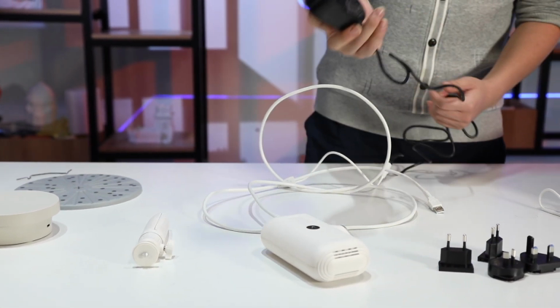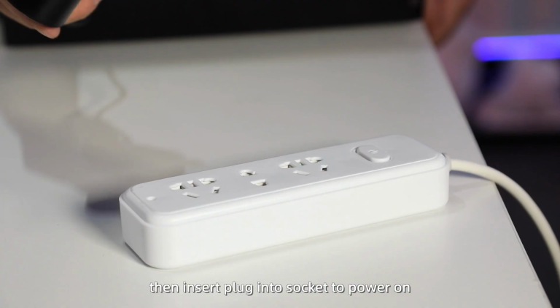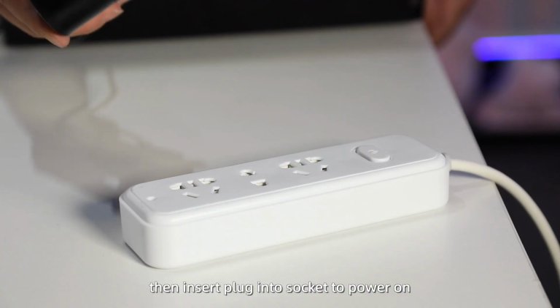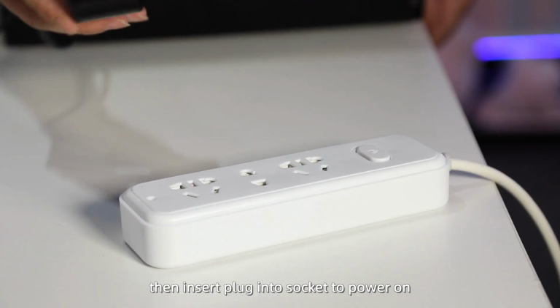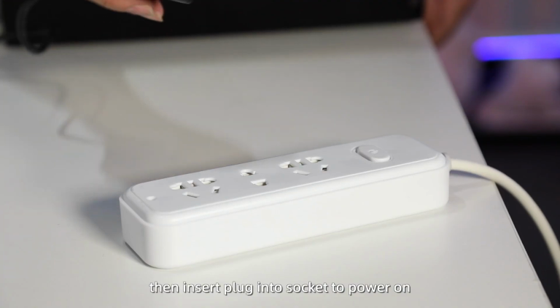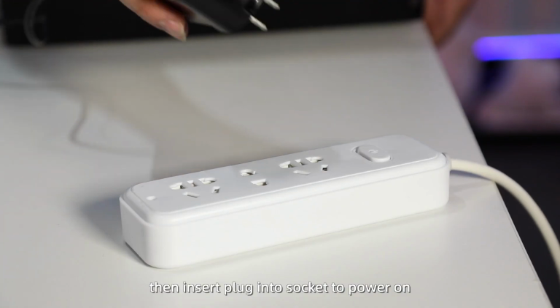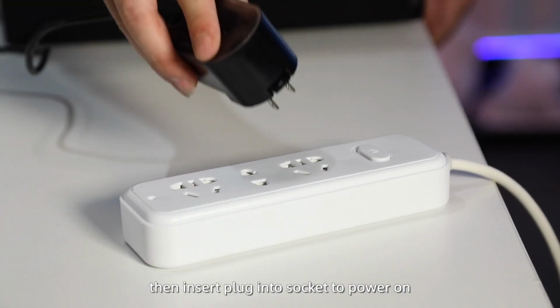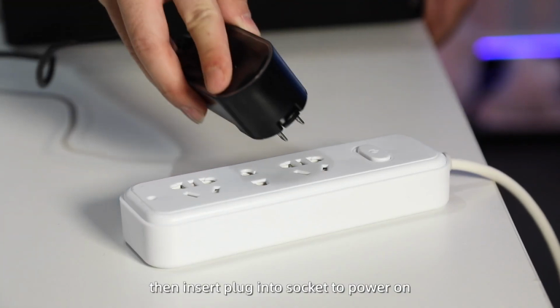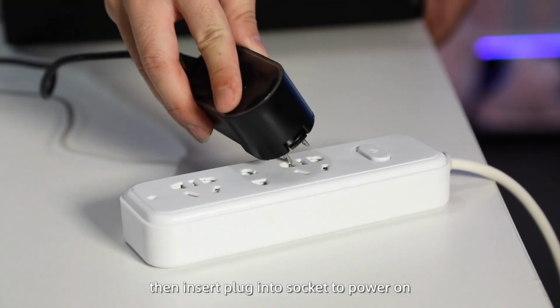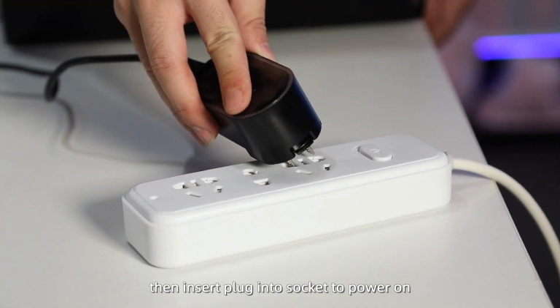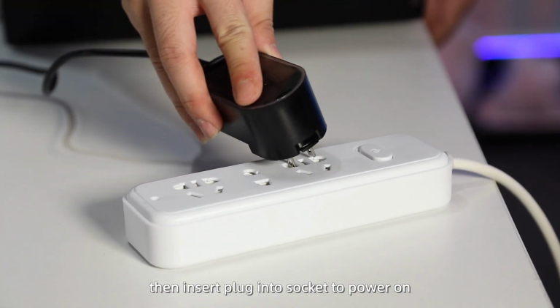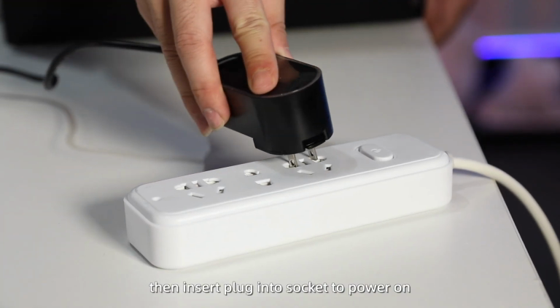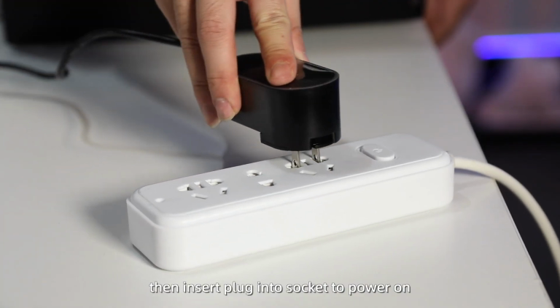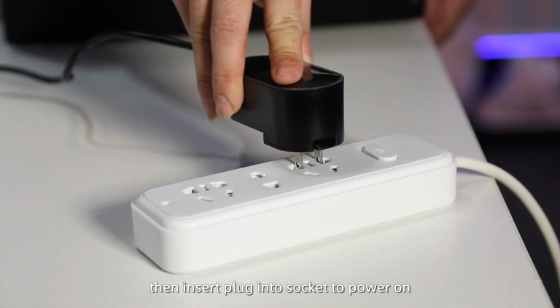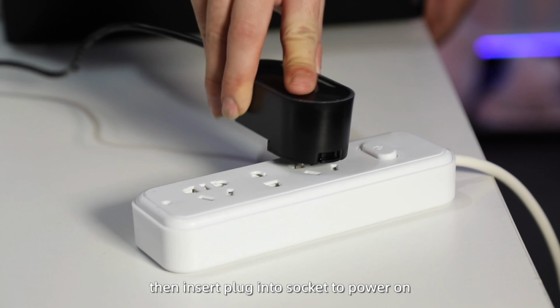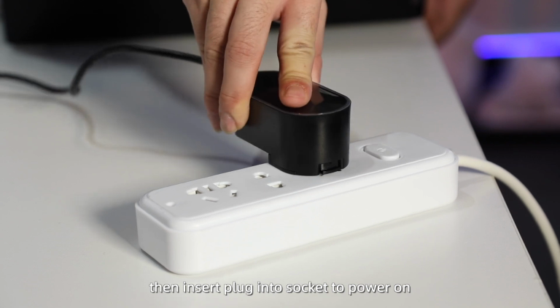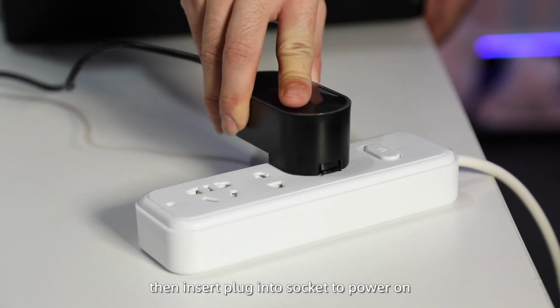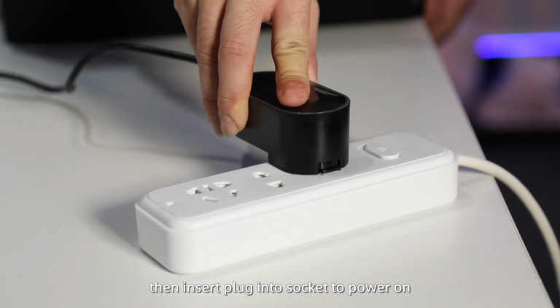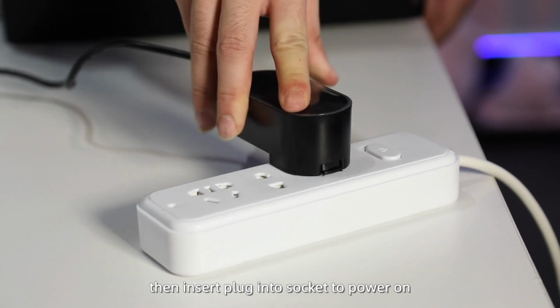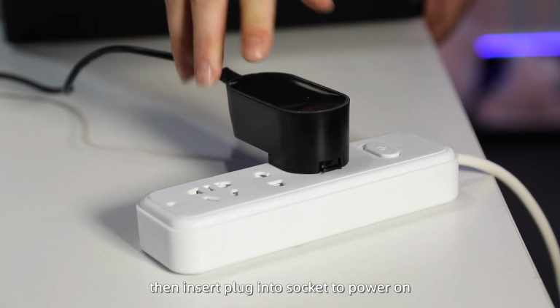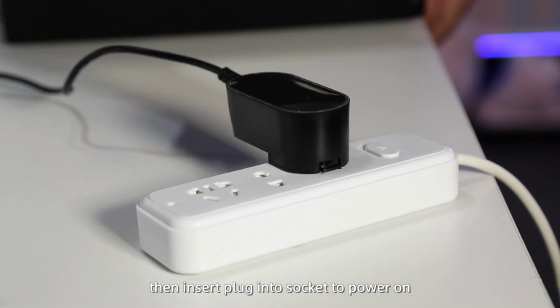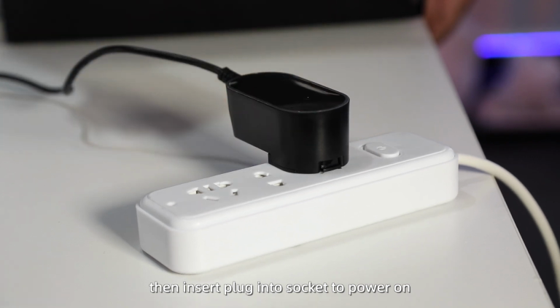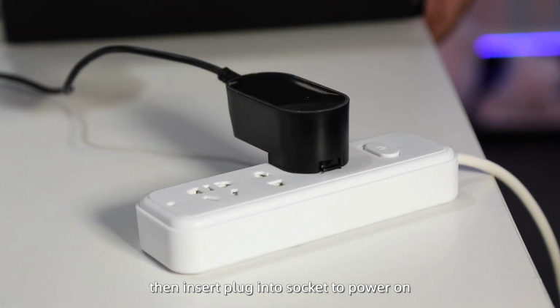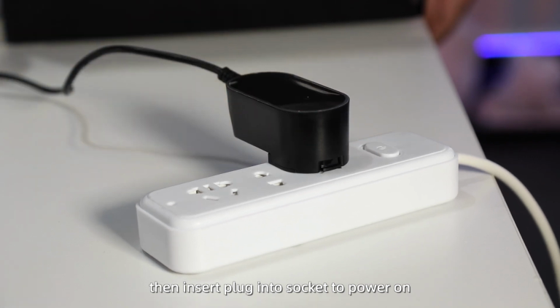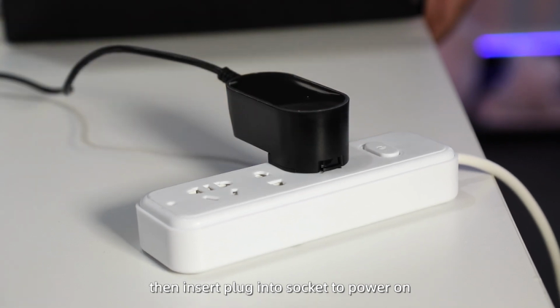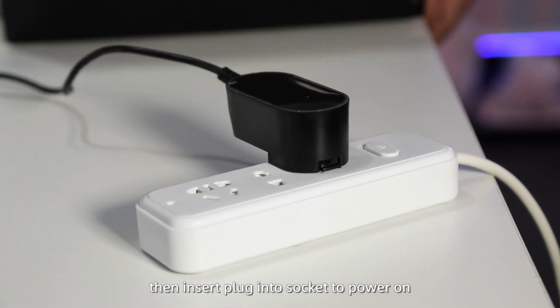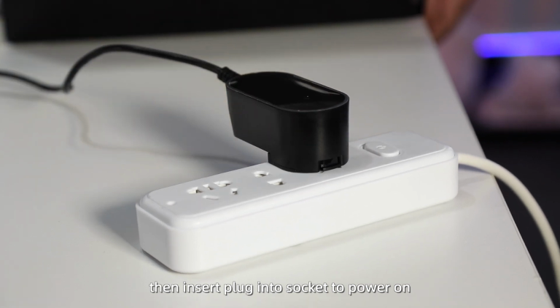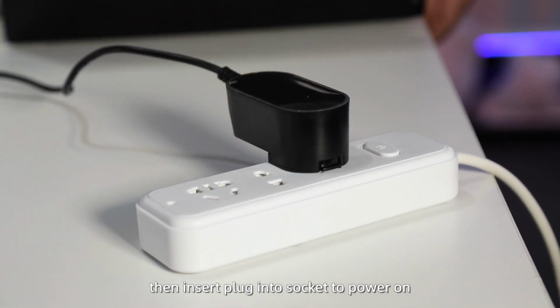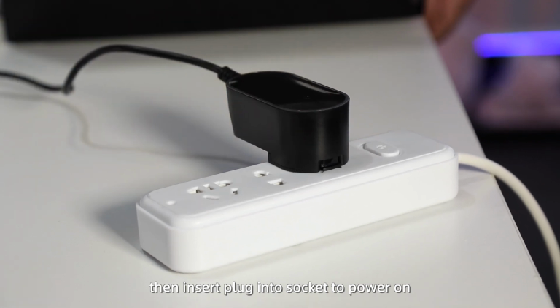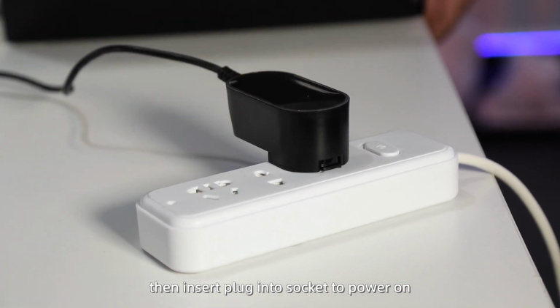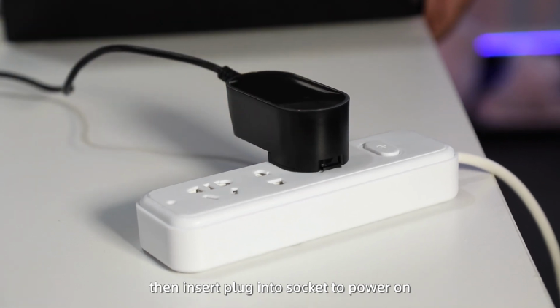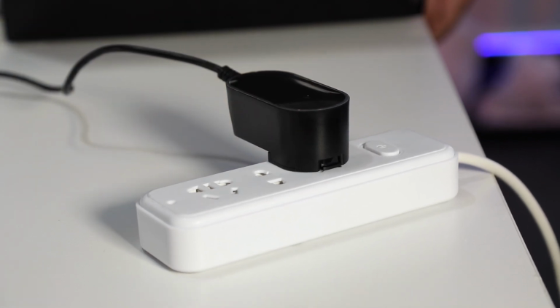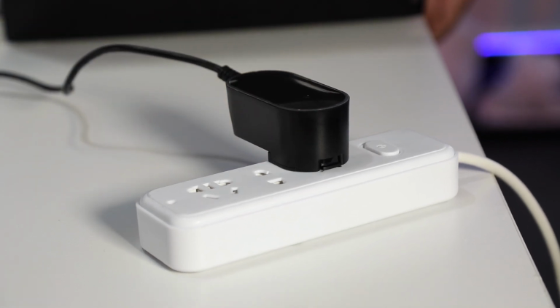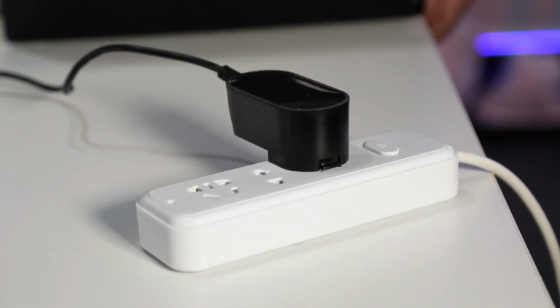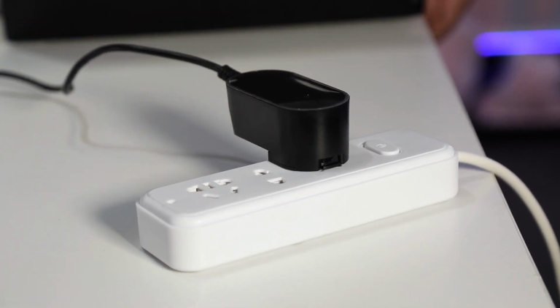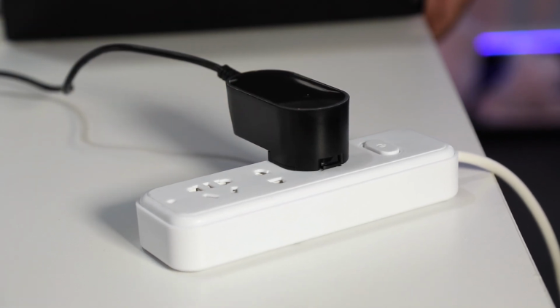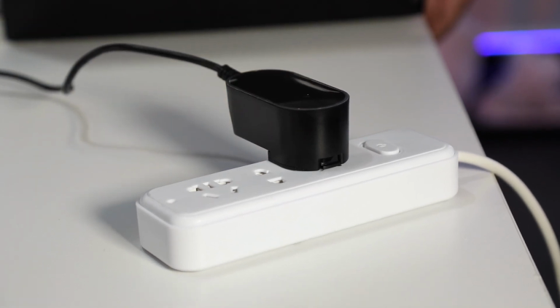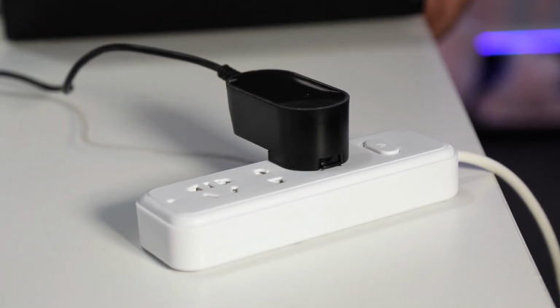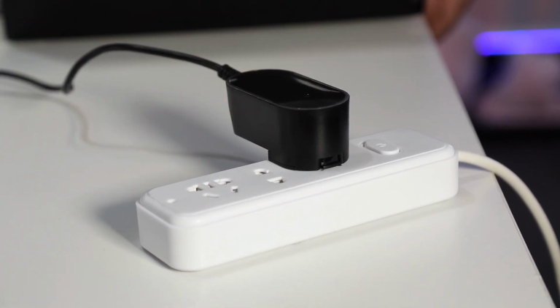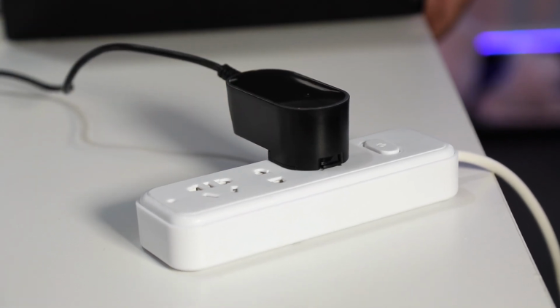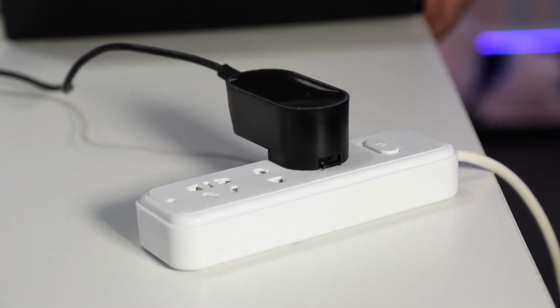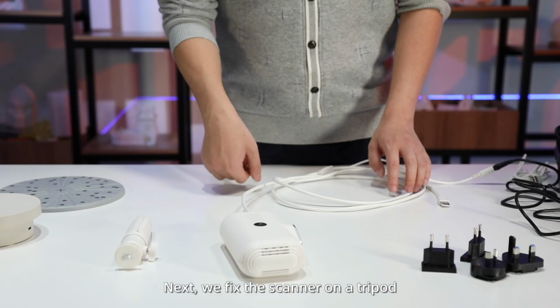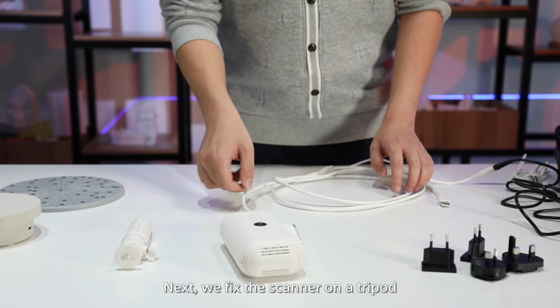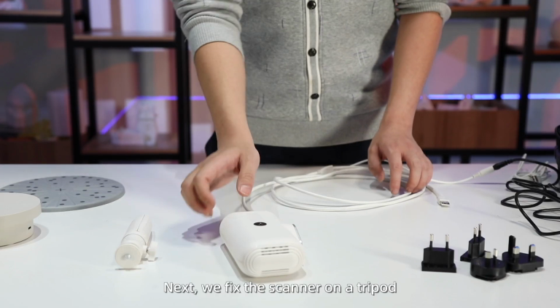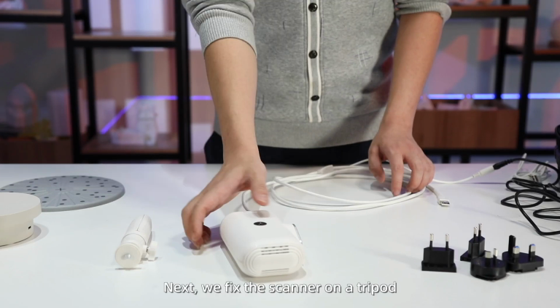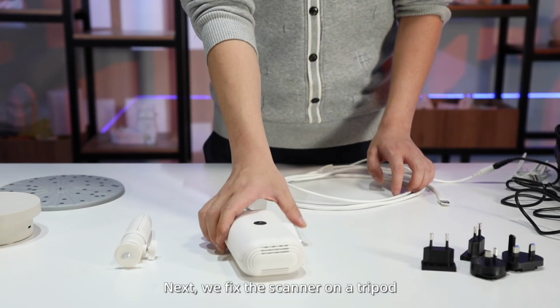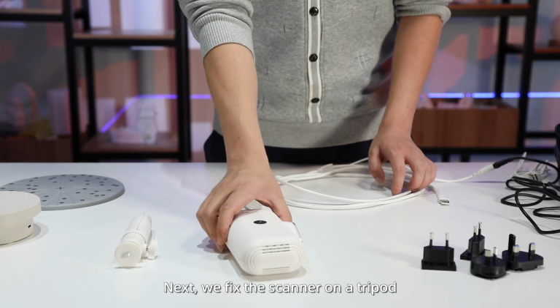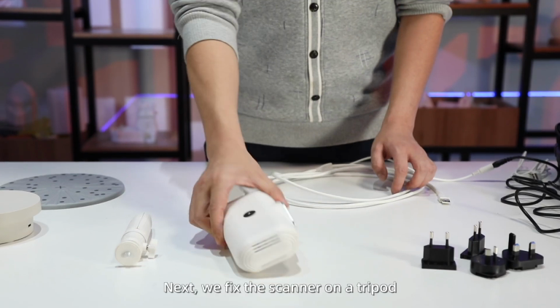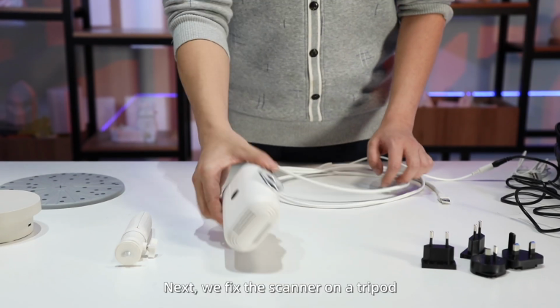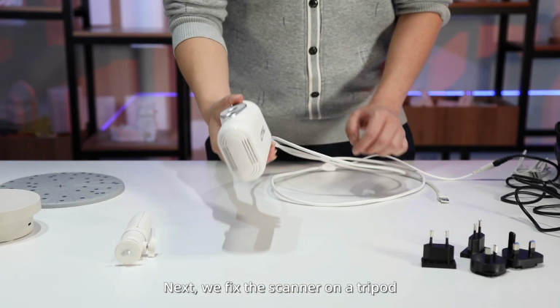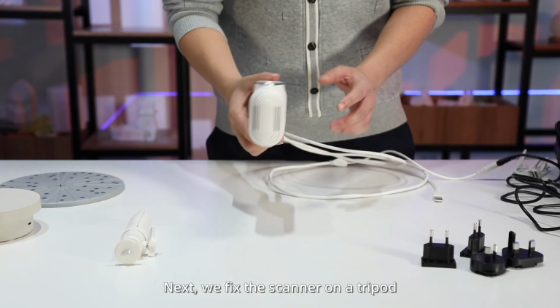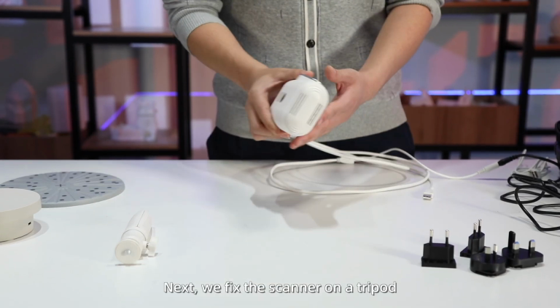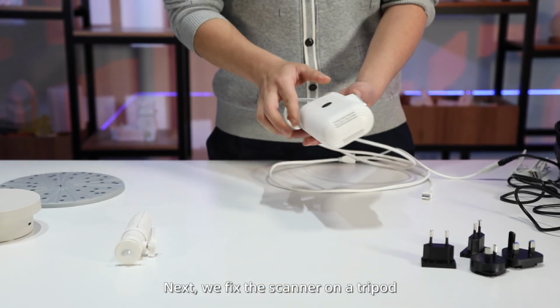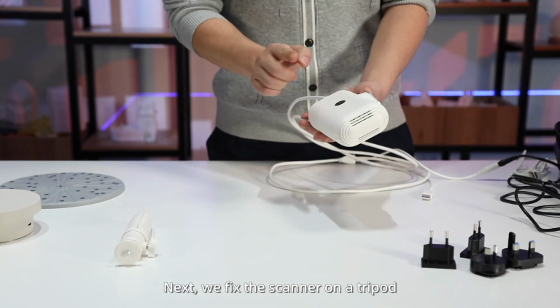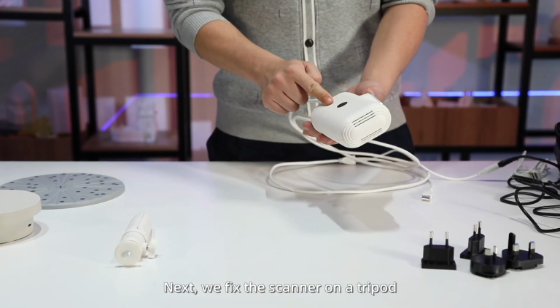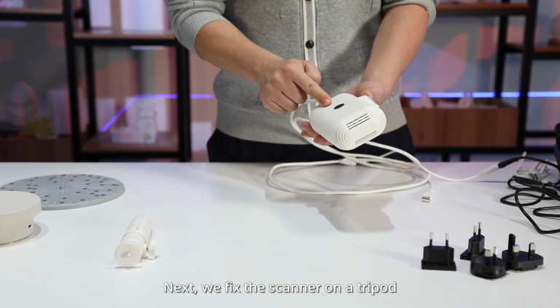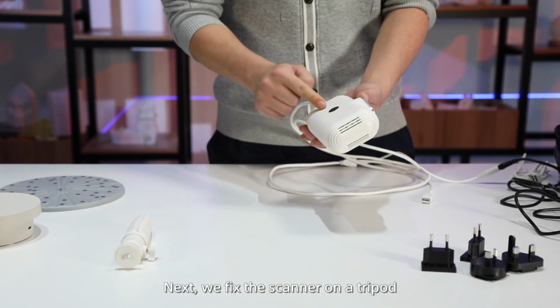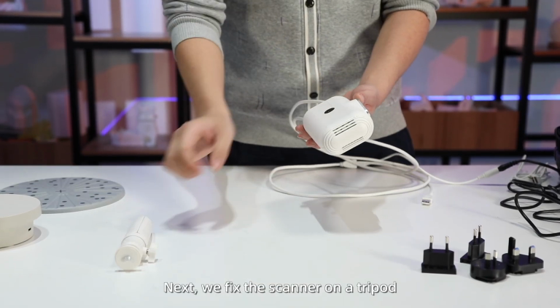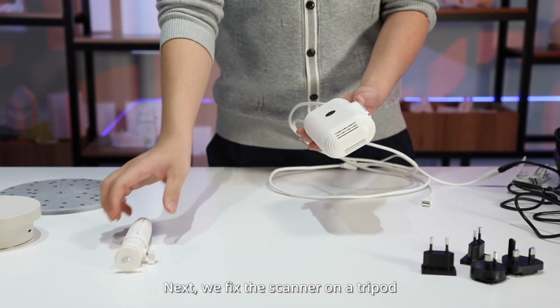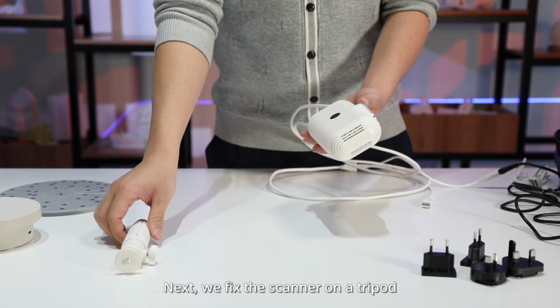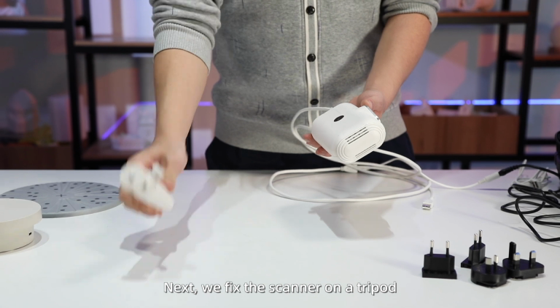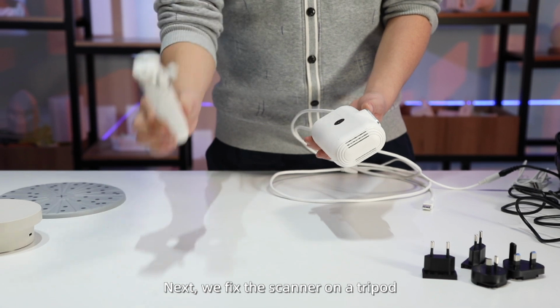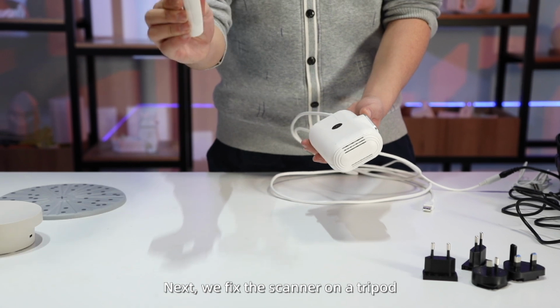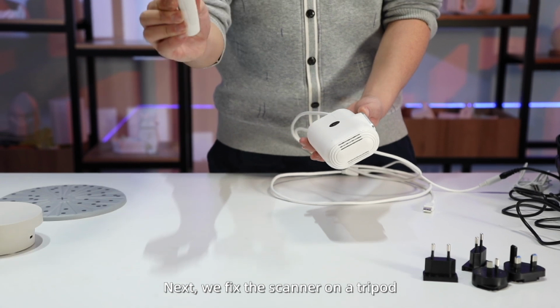Then insert the plug into the socket to power on. Next, we fix the scanner on the tripod.